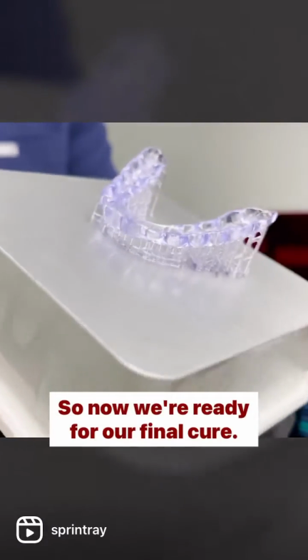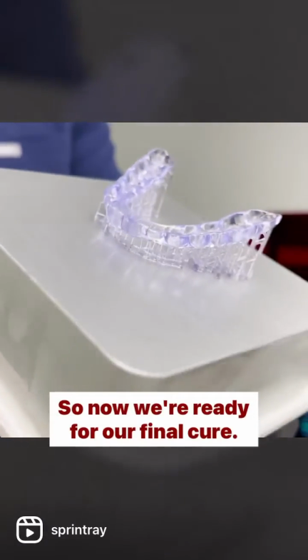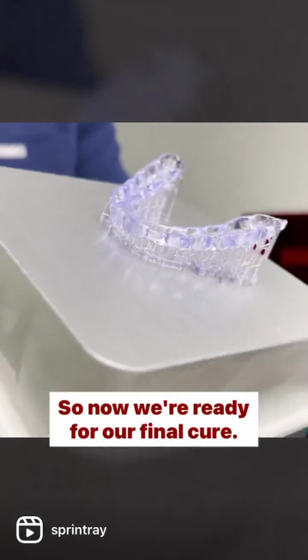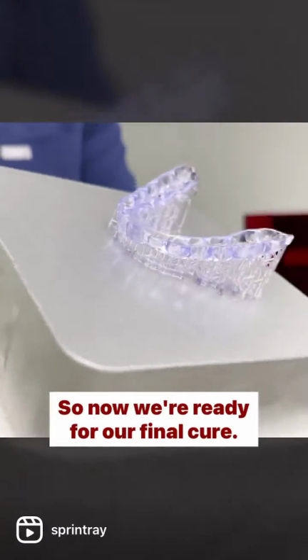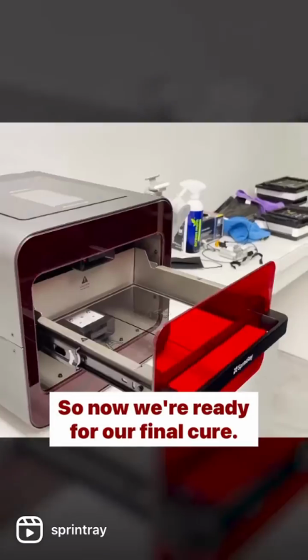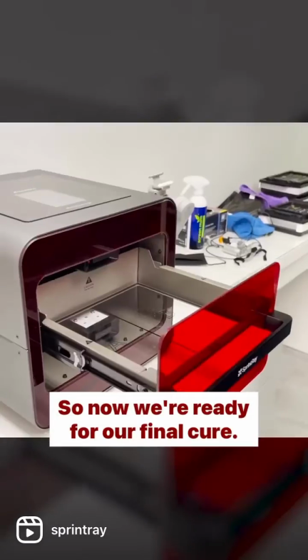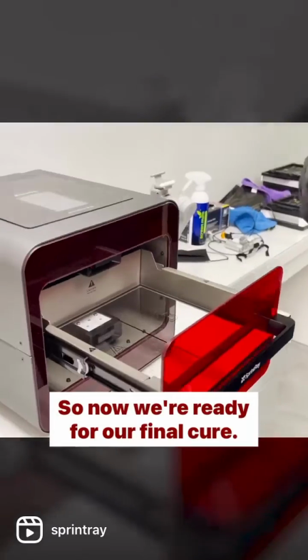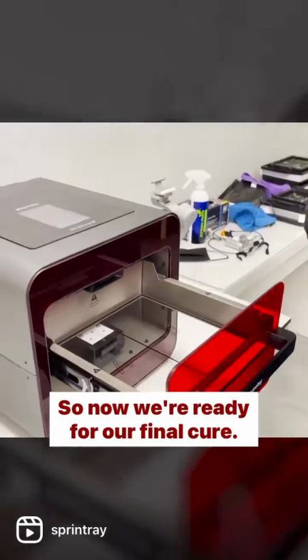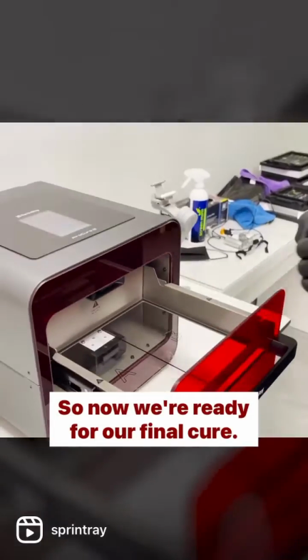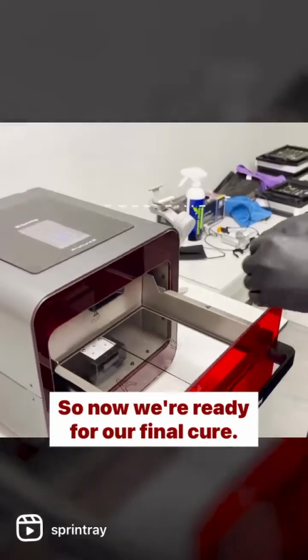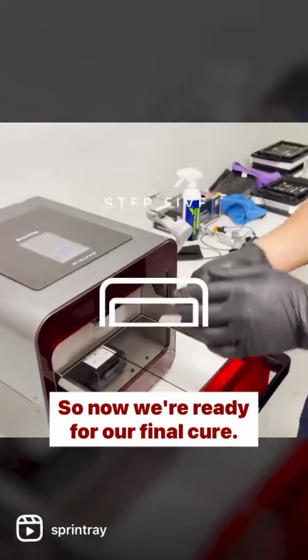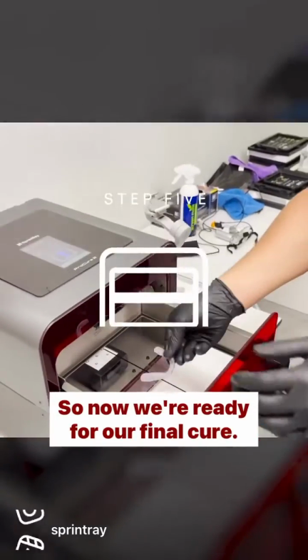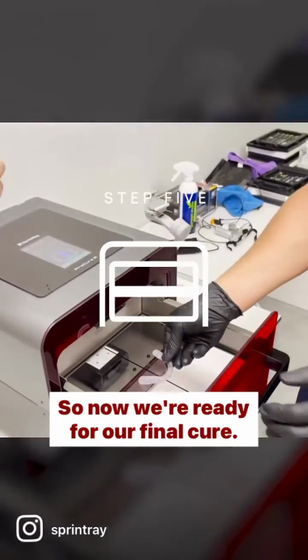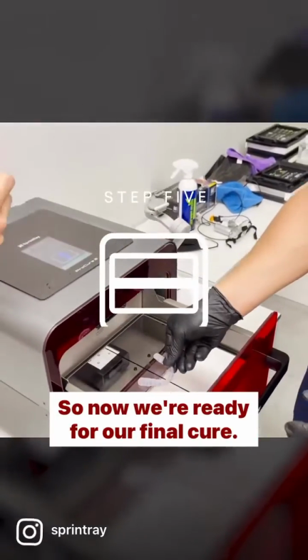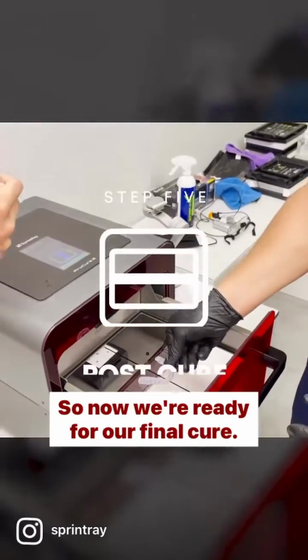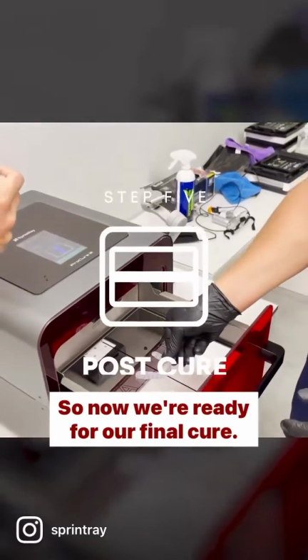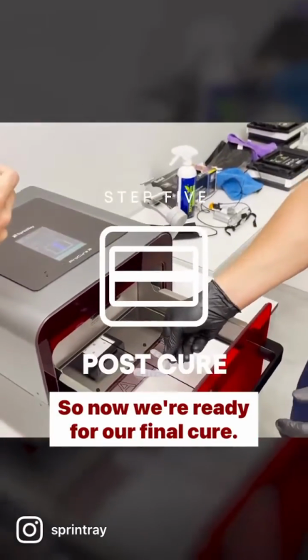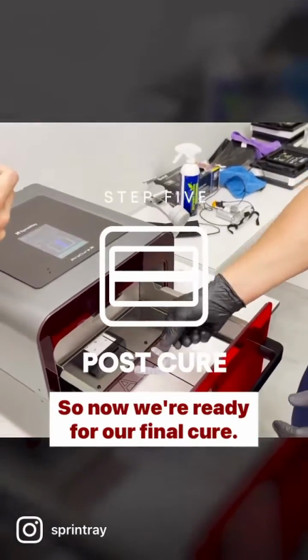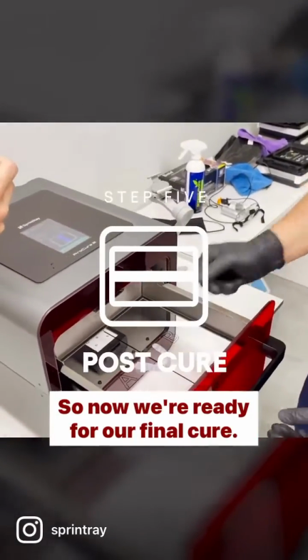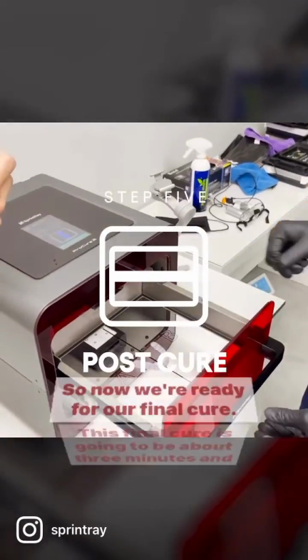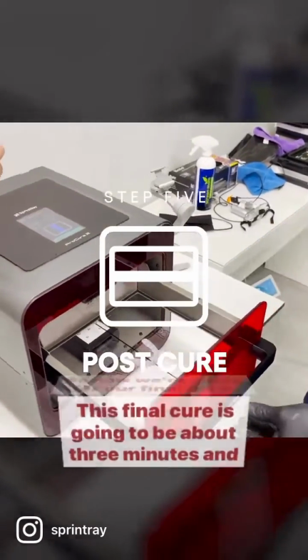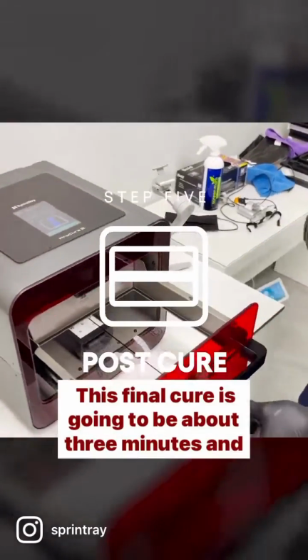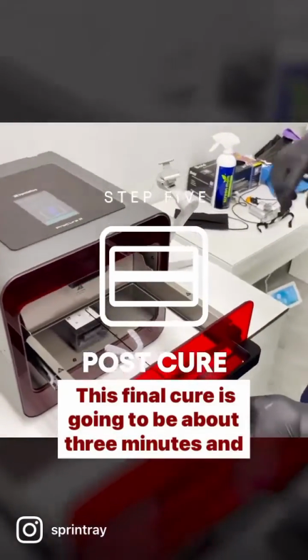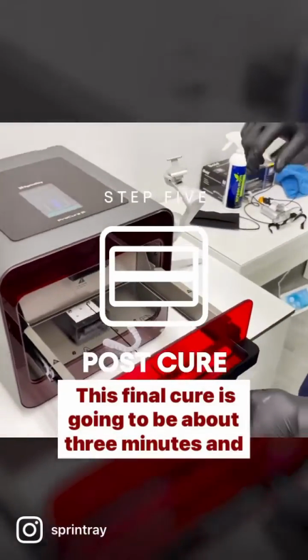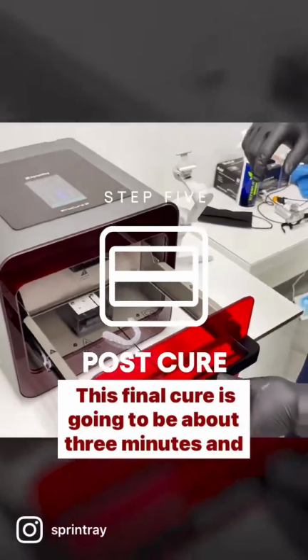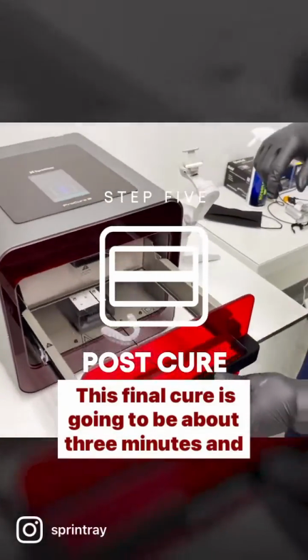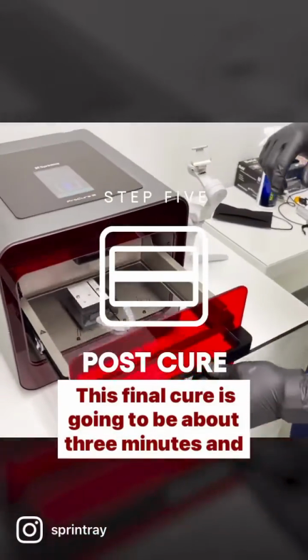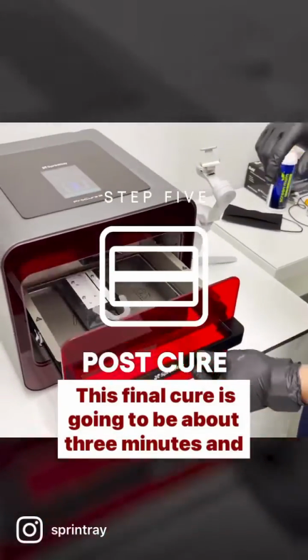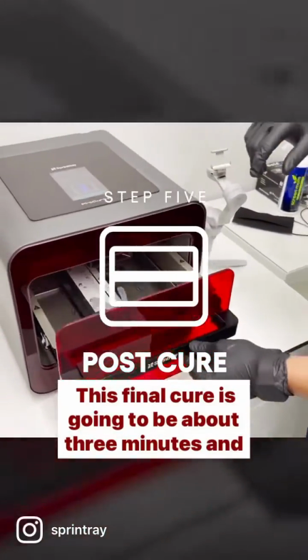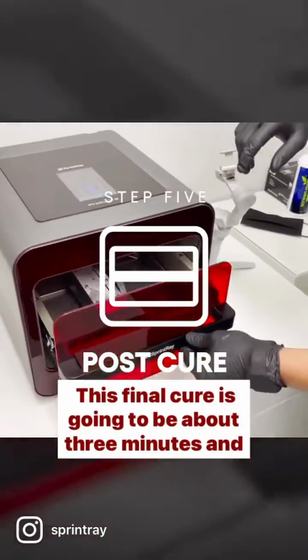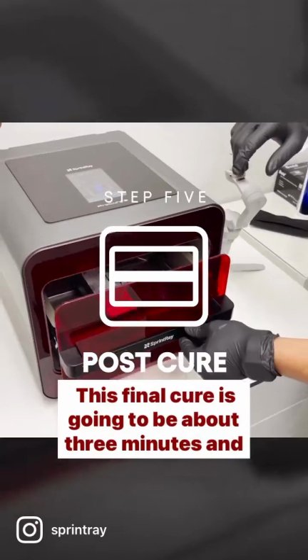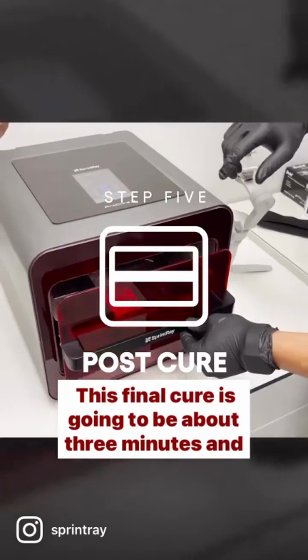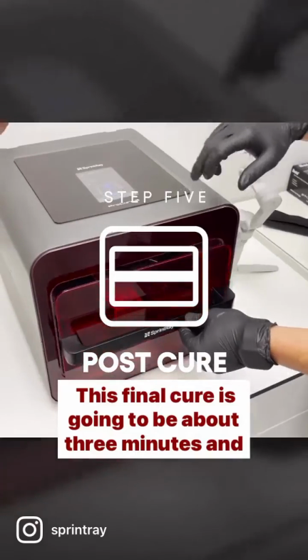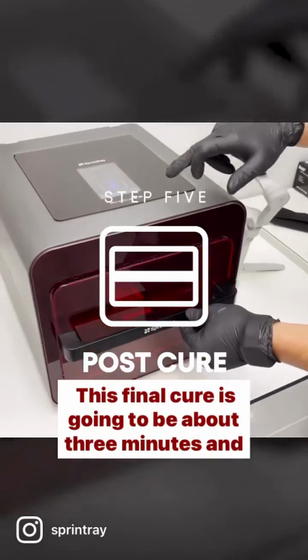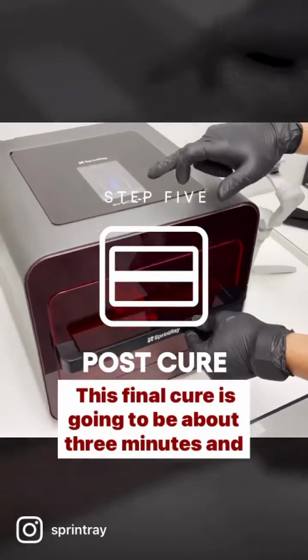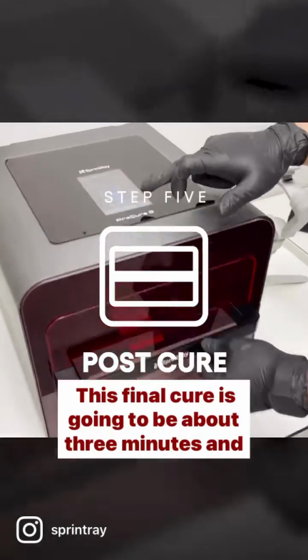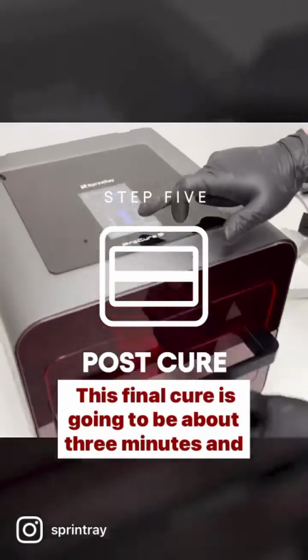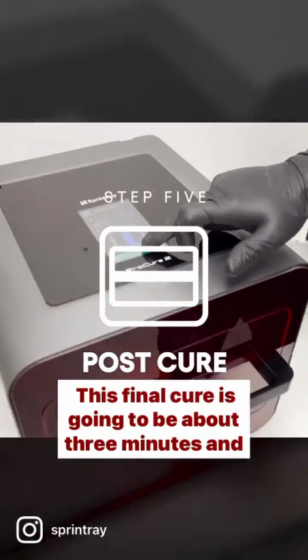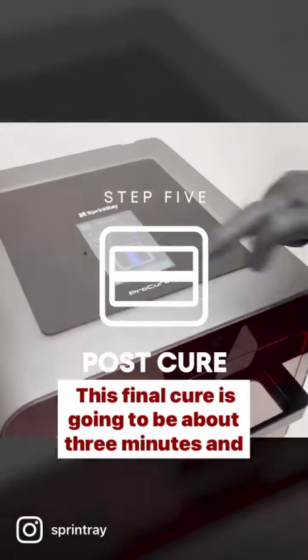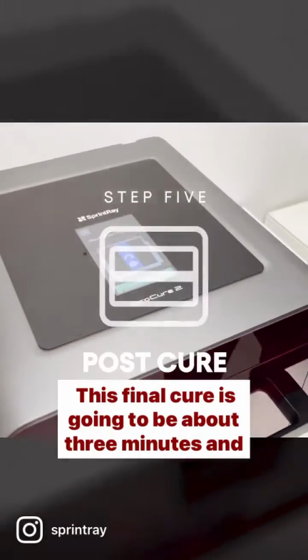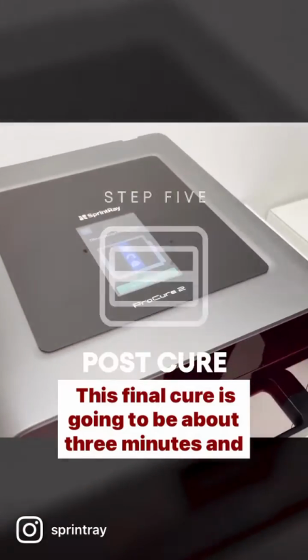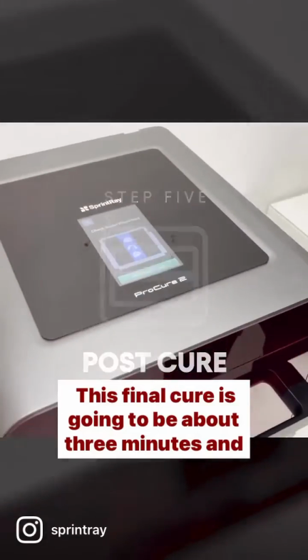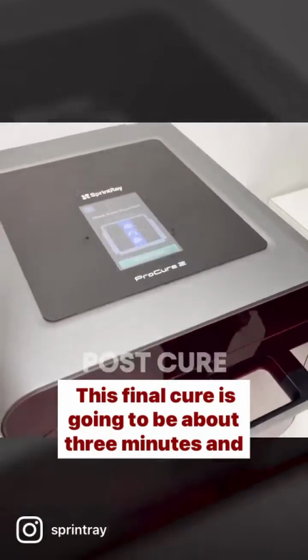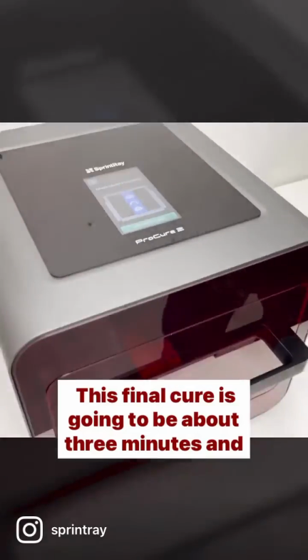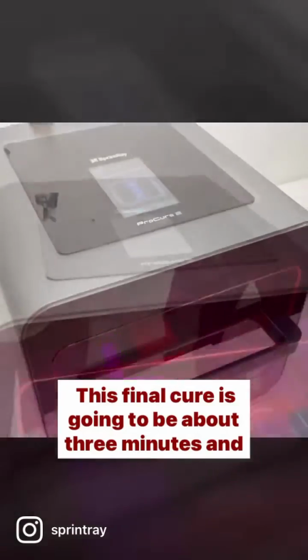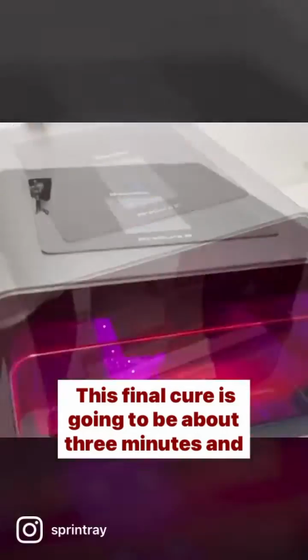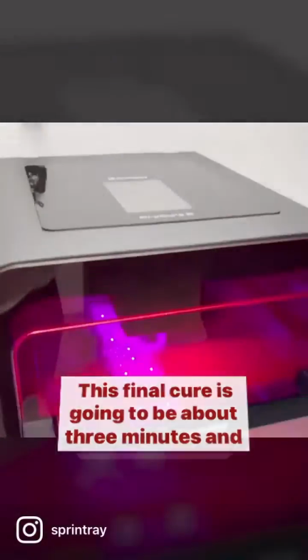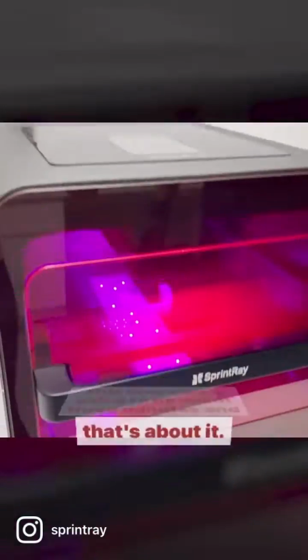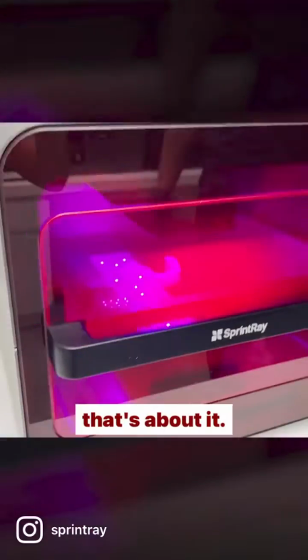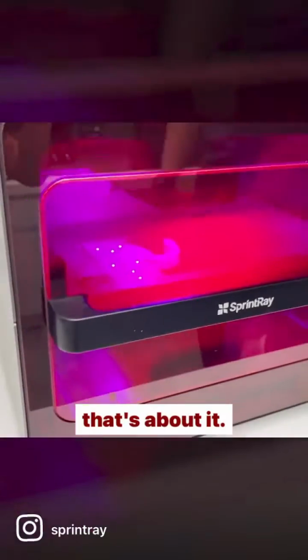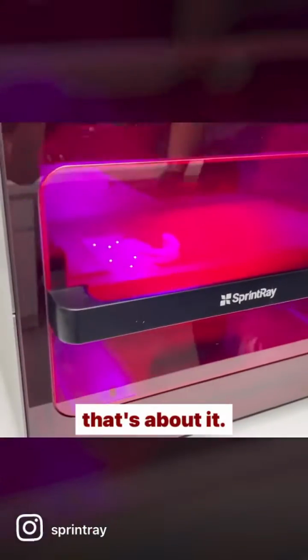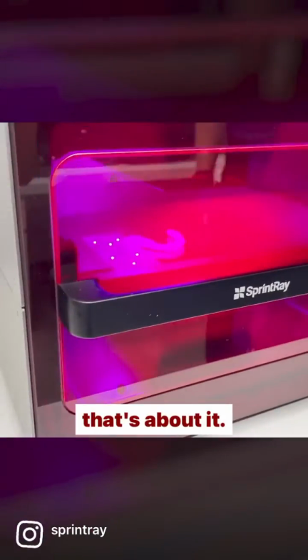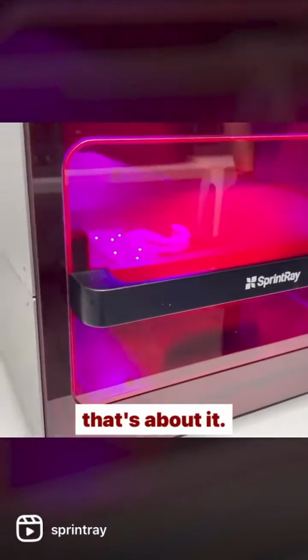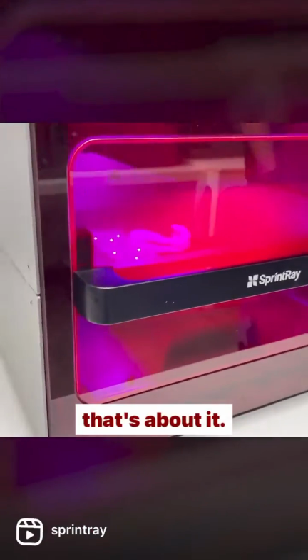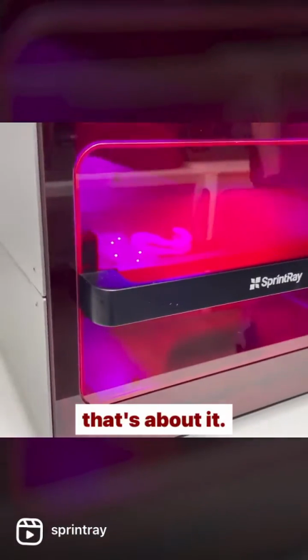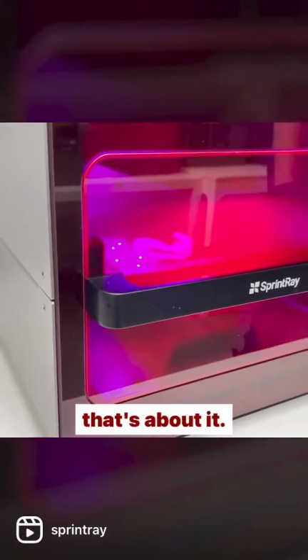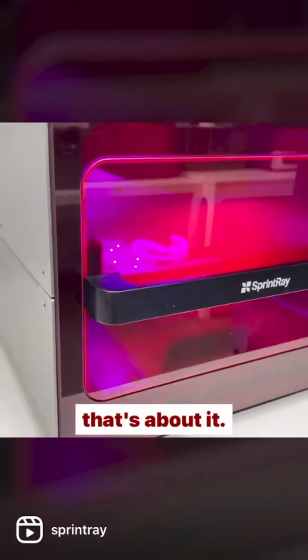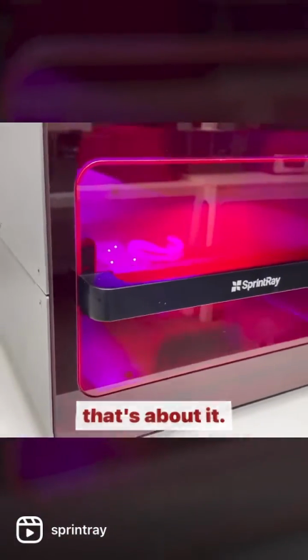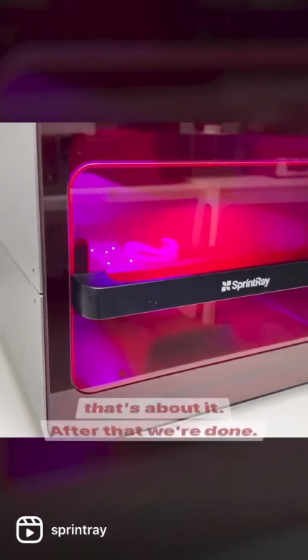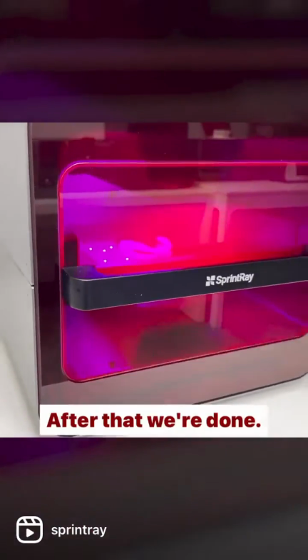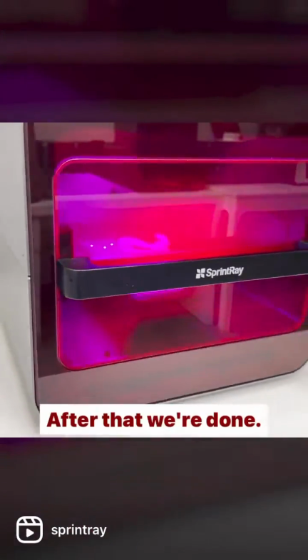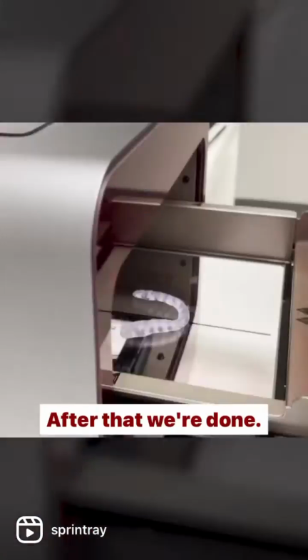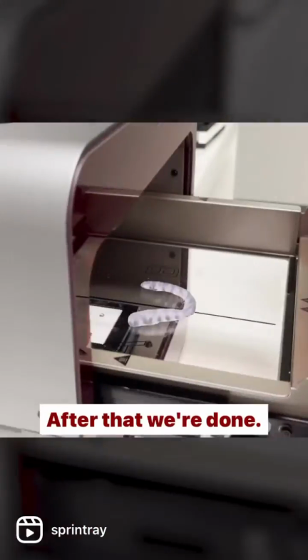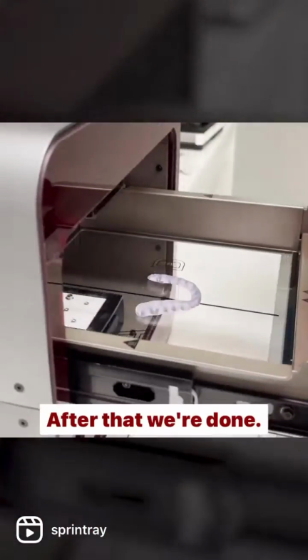Now we're ready for our final cure, and this final cure is going to be about three minutes — and that's about it, after that we're done.